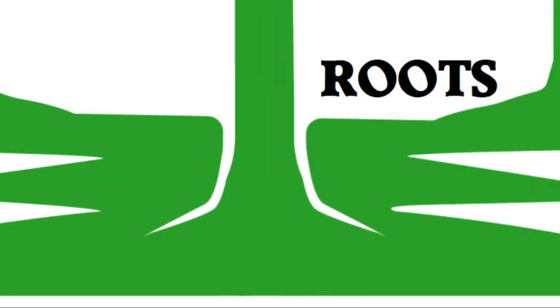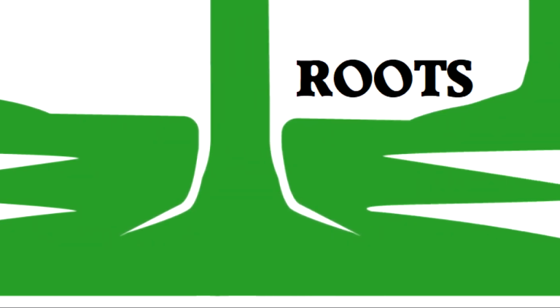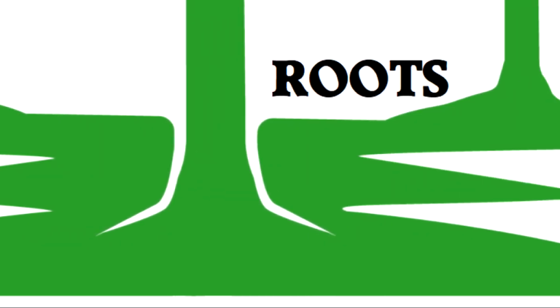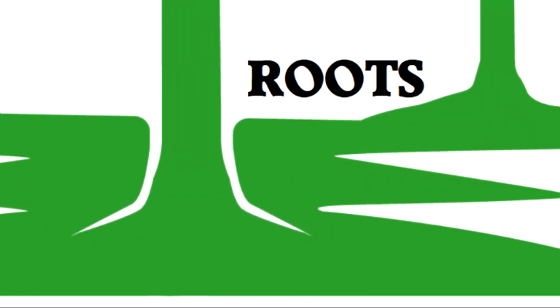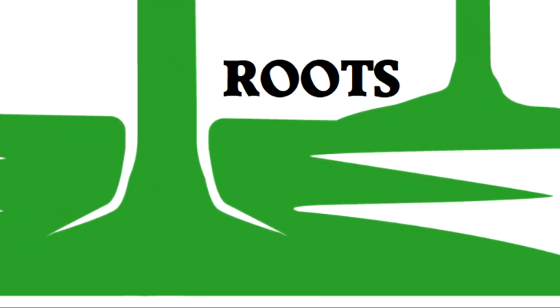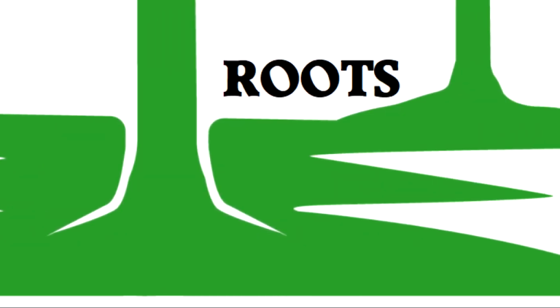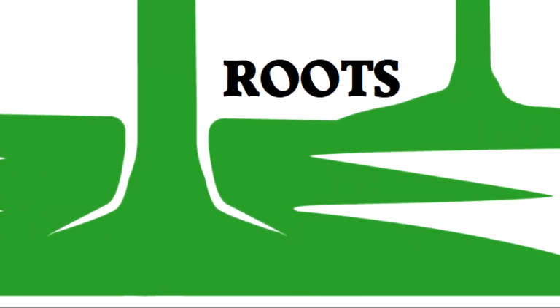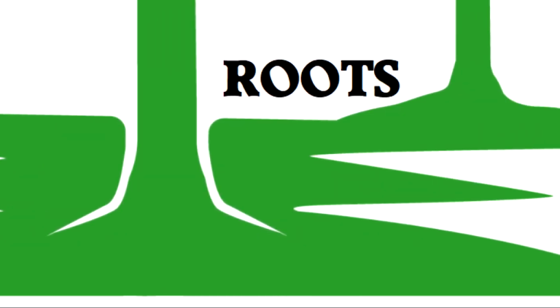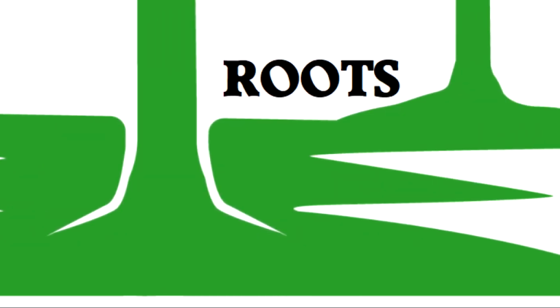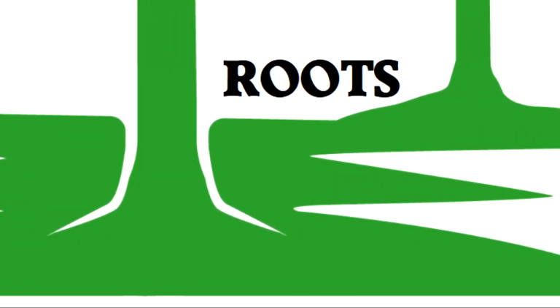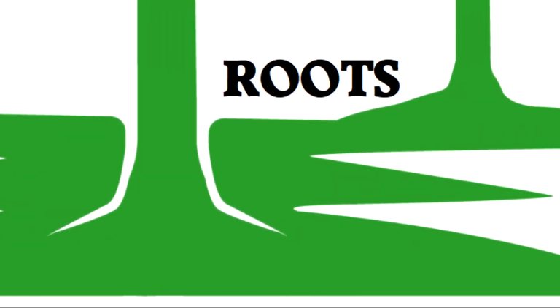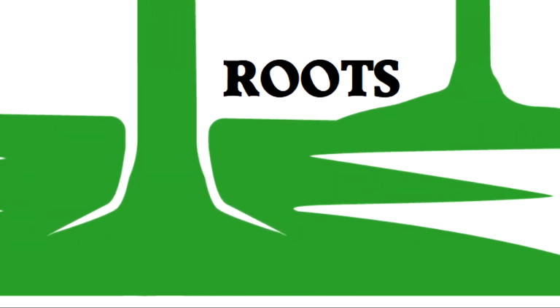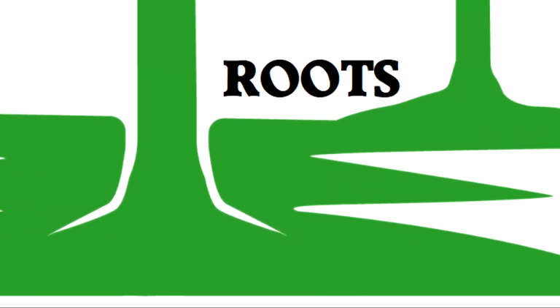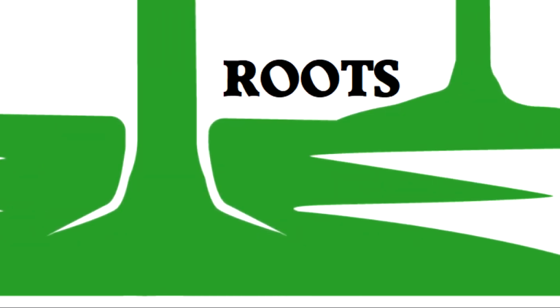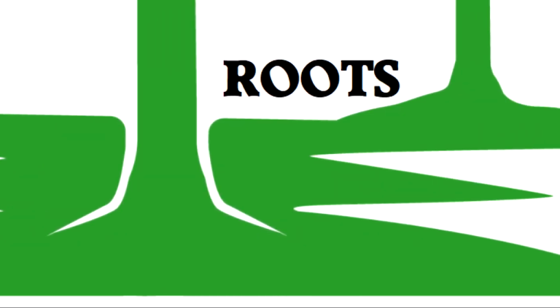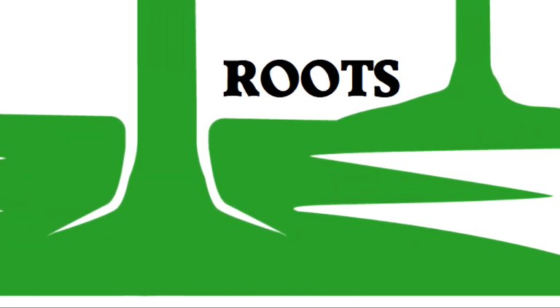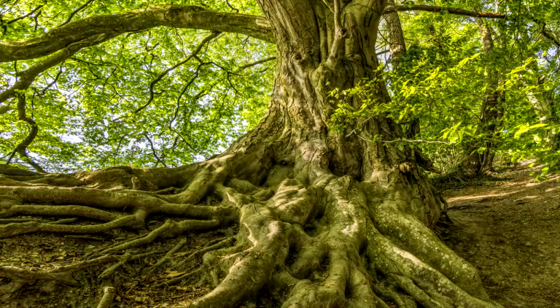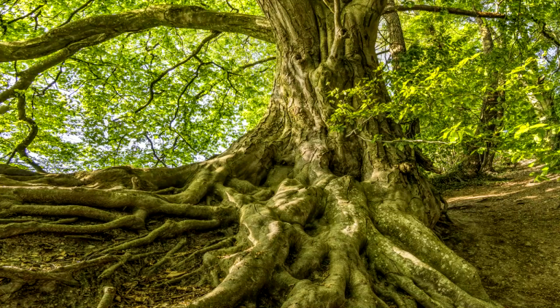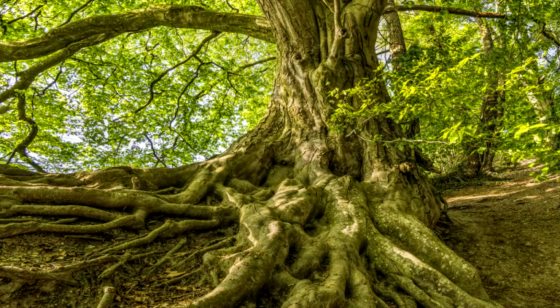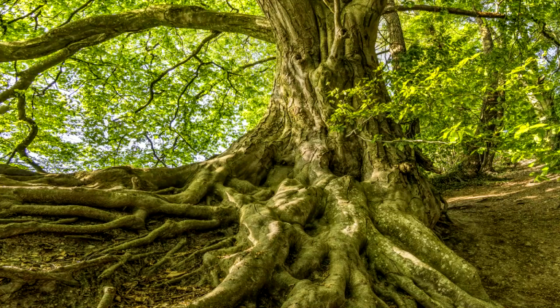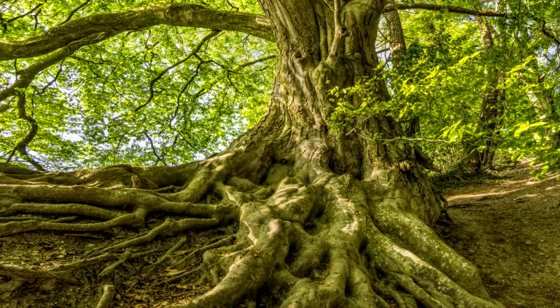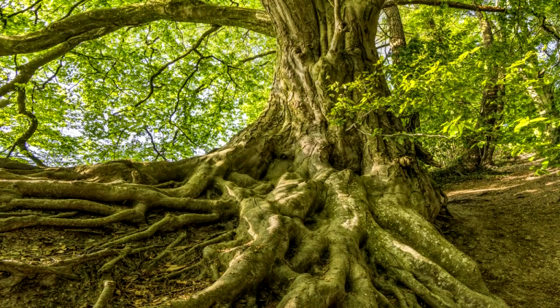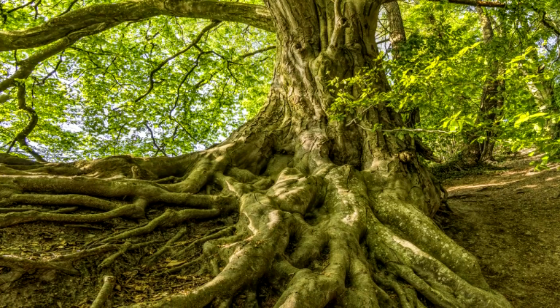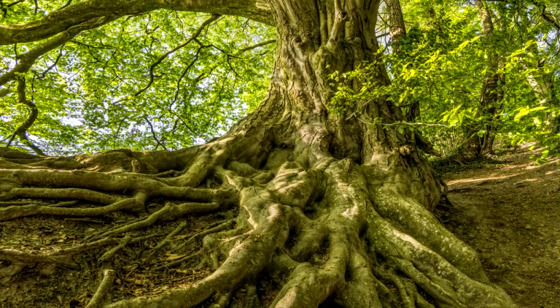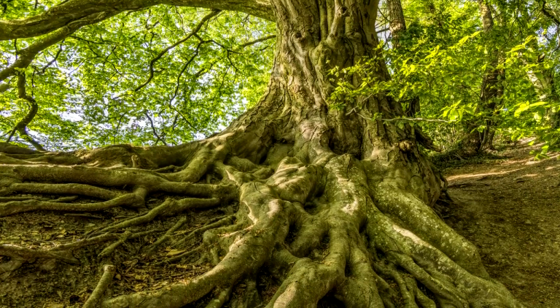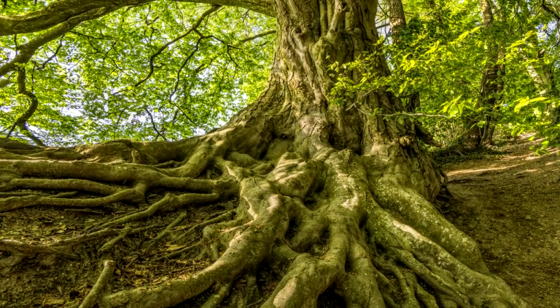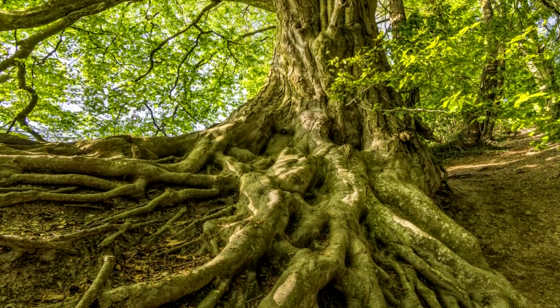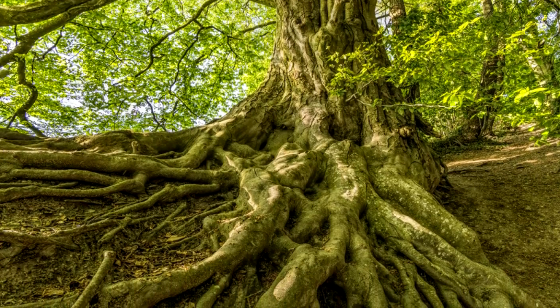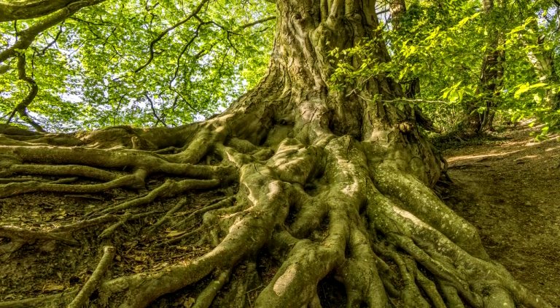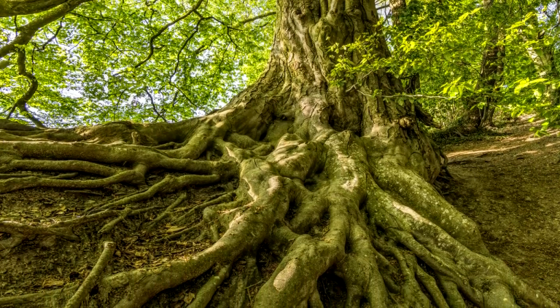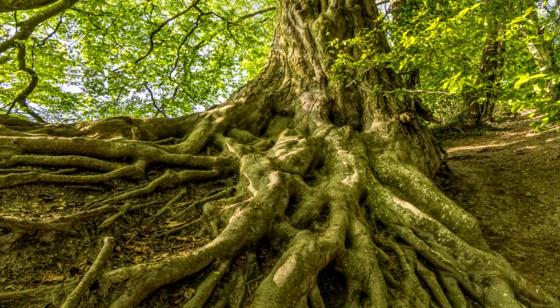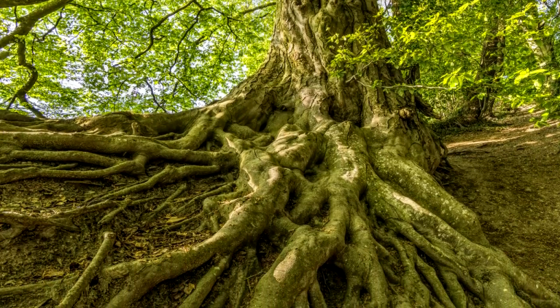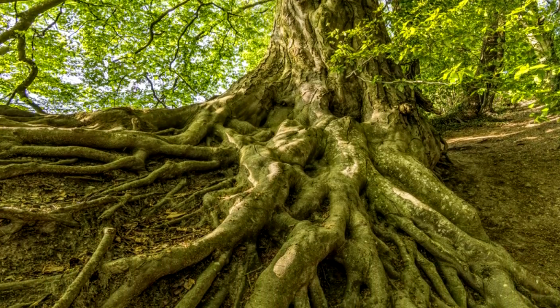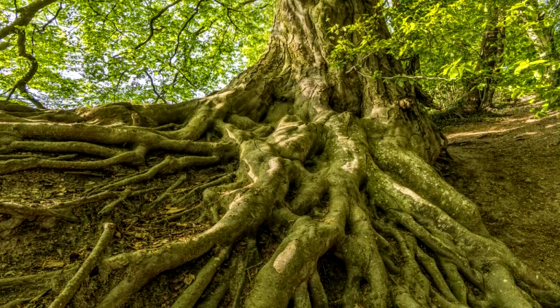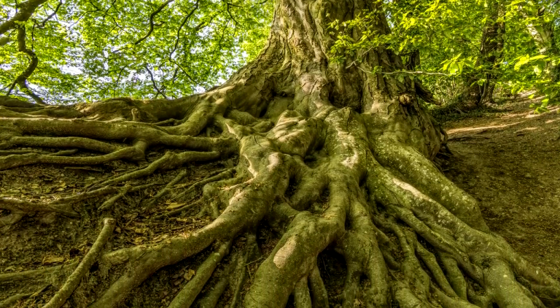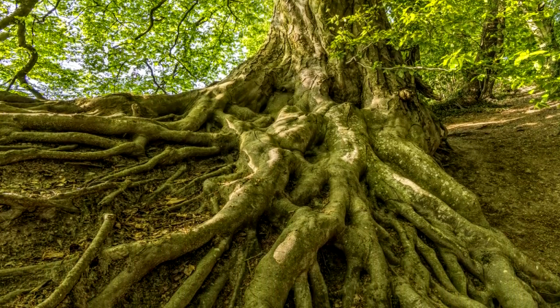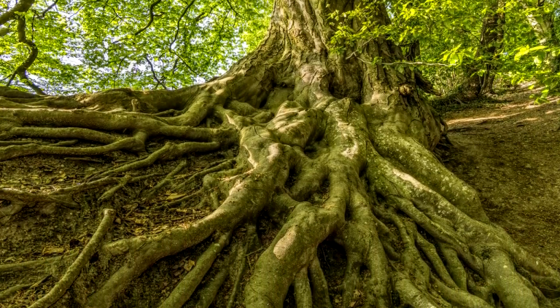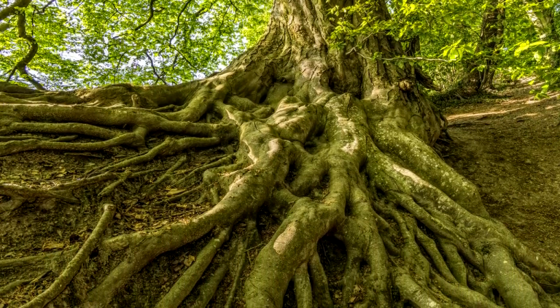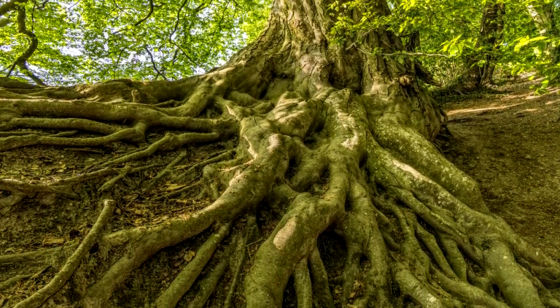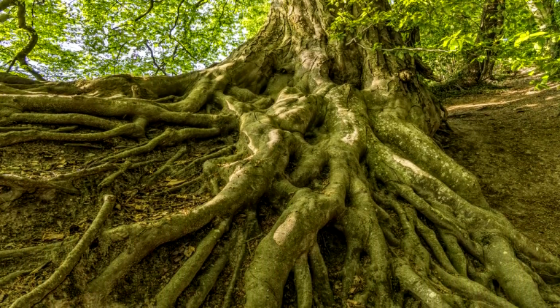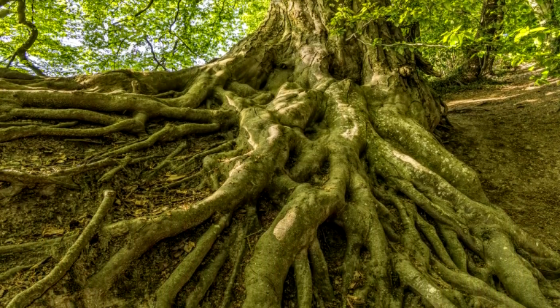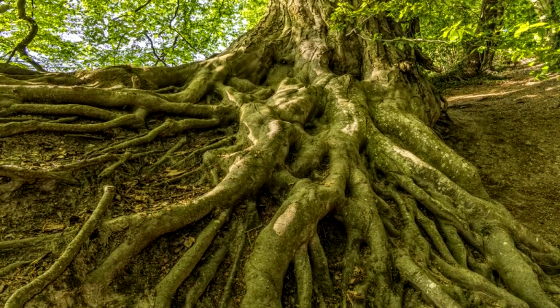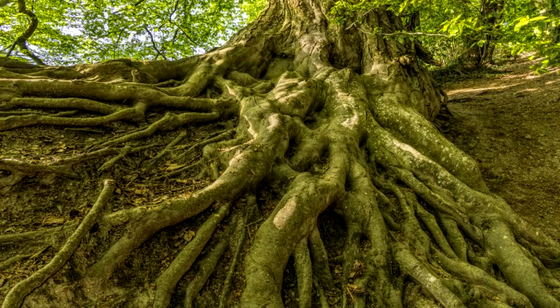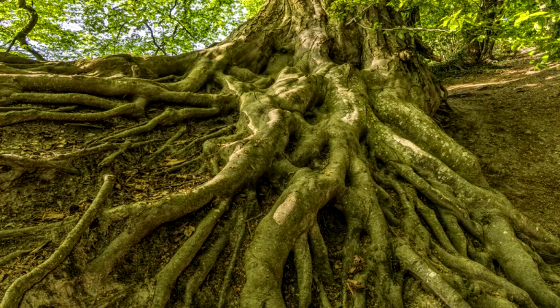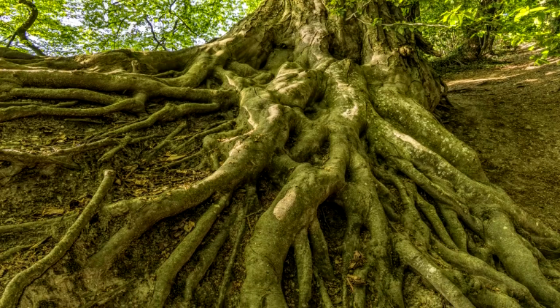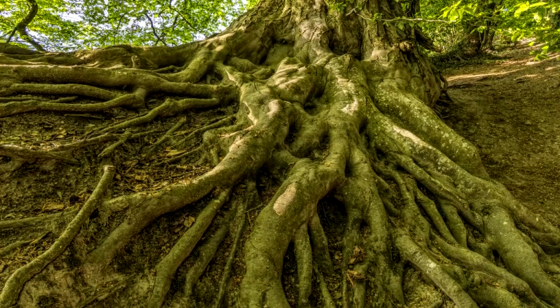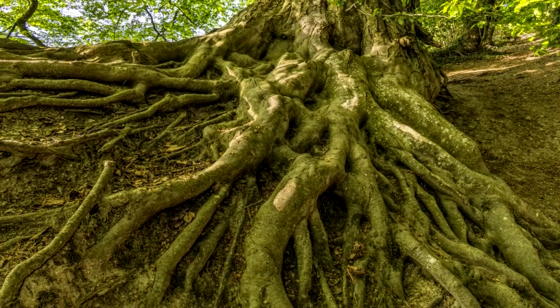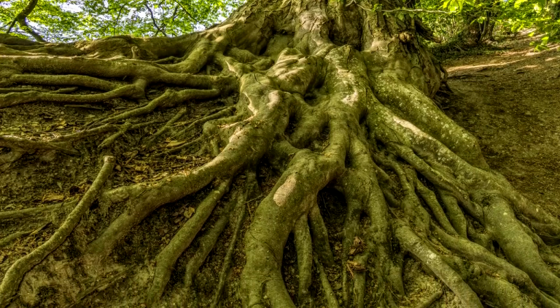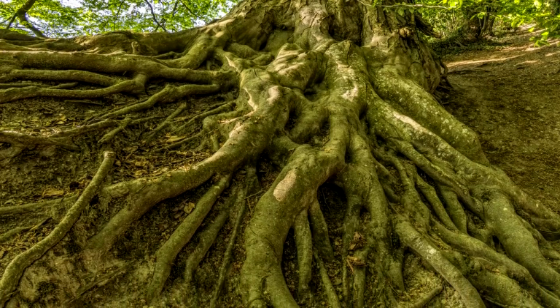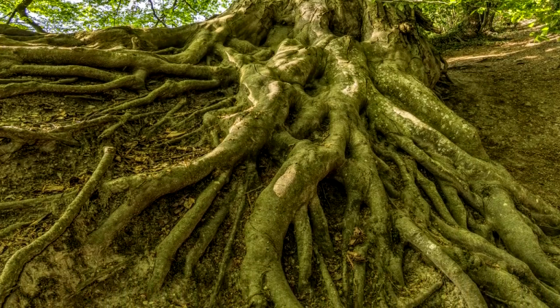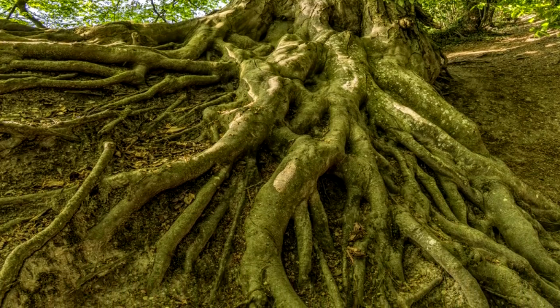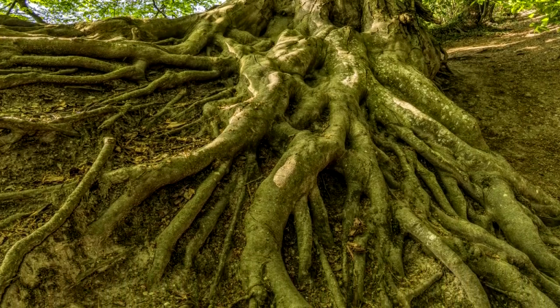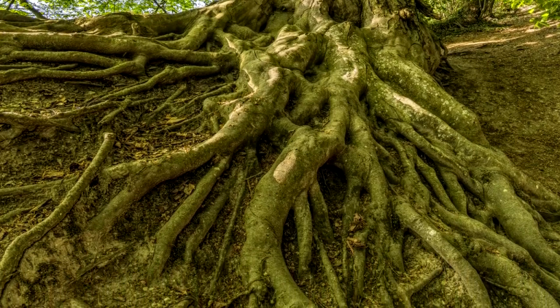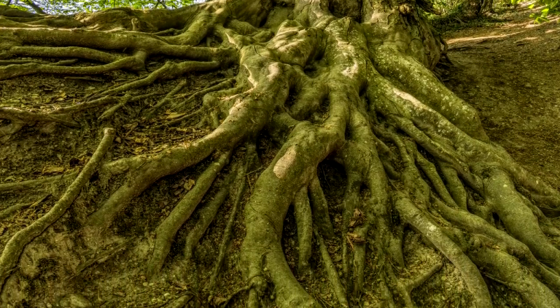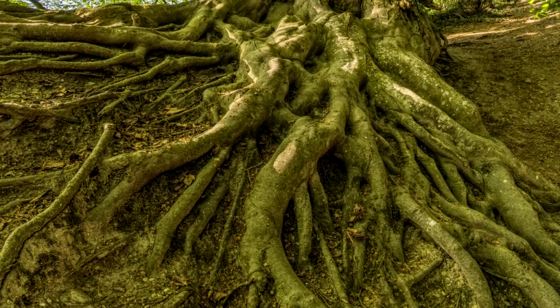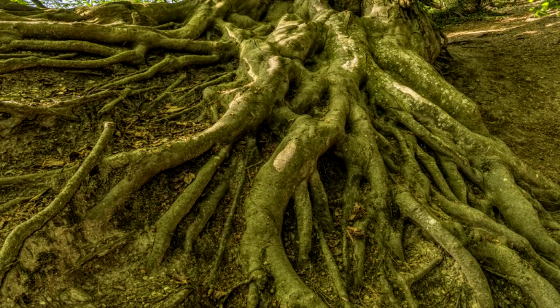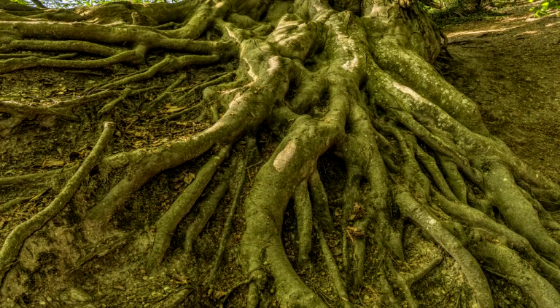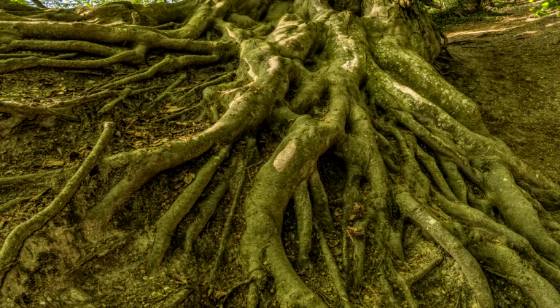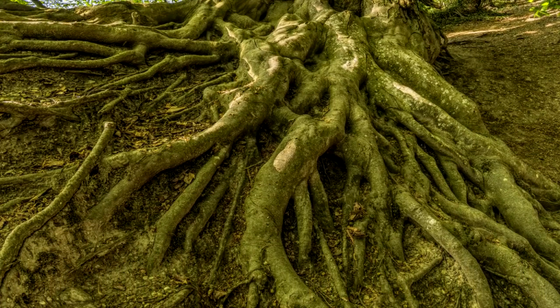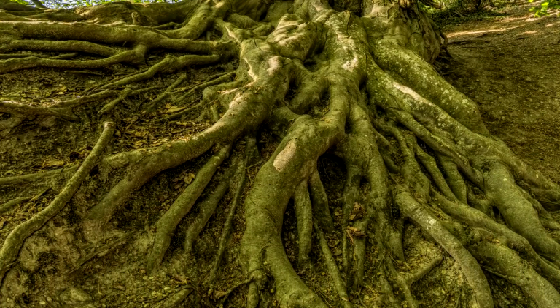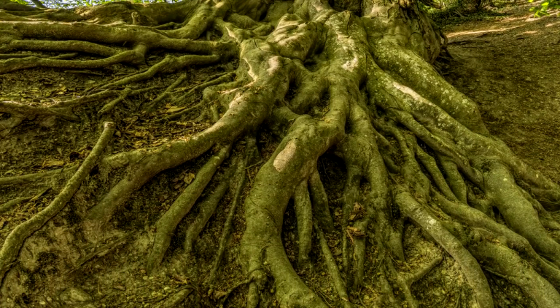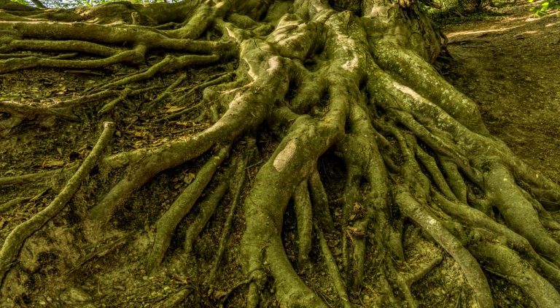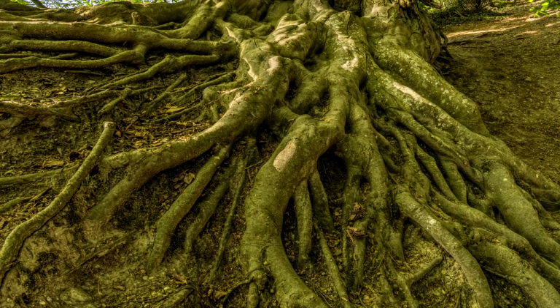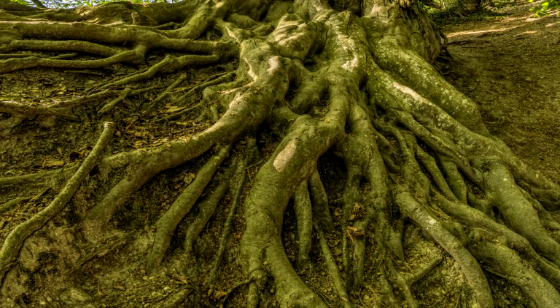As for roots, I couldn't find any birds that use a tree's roots for anything. Let me know if you know of any.